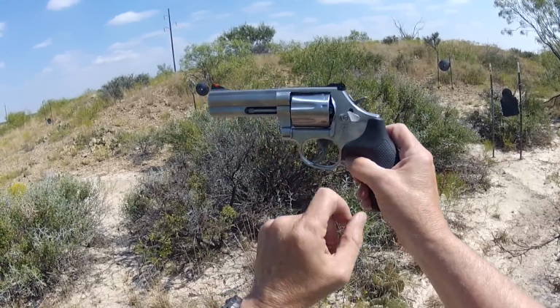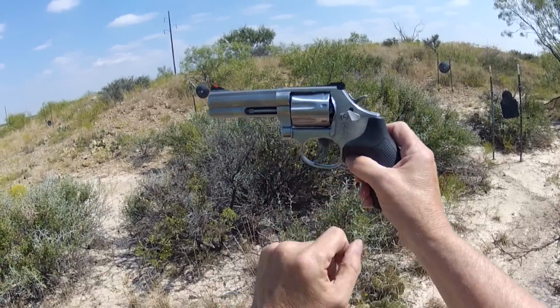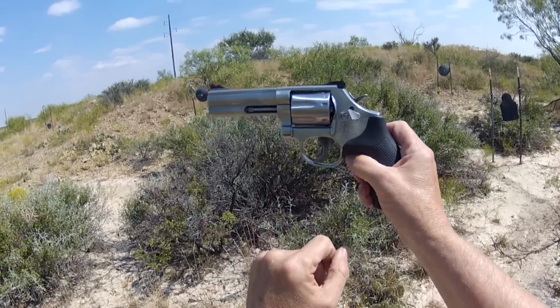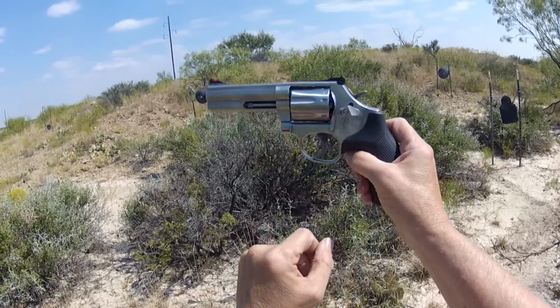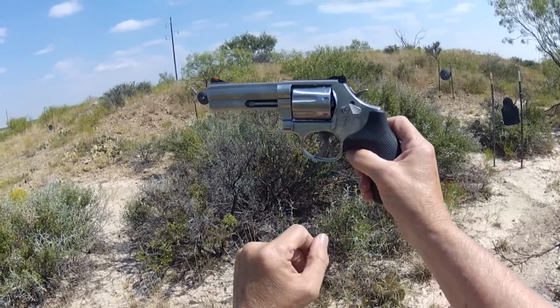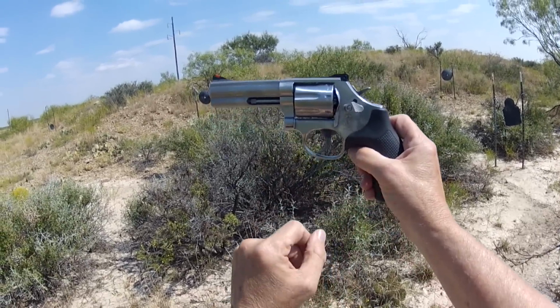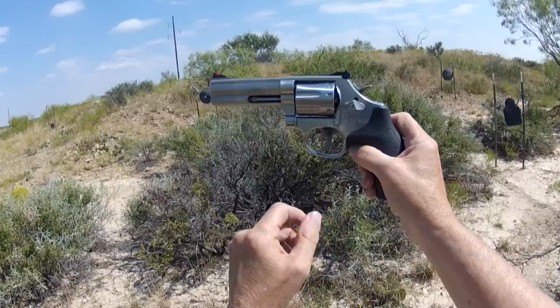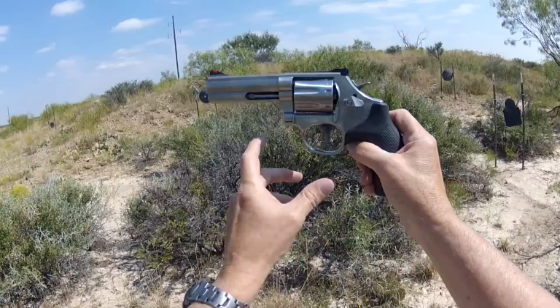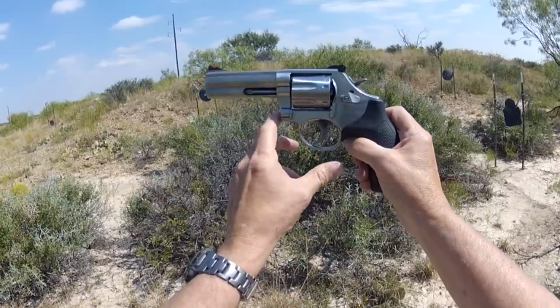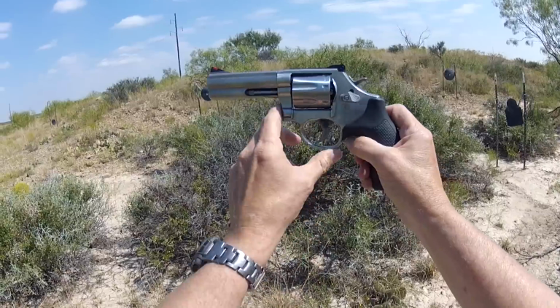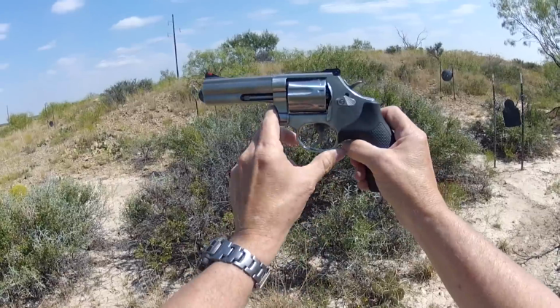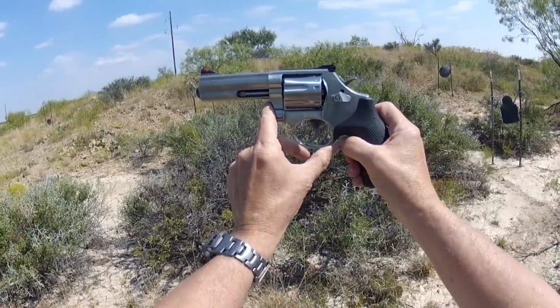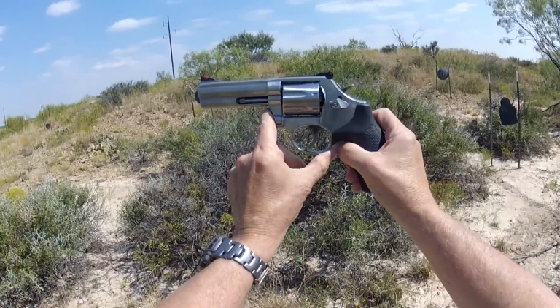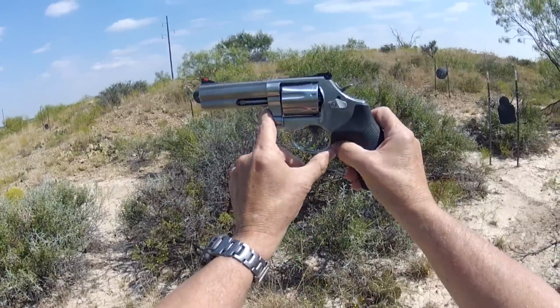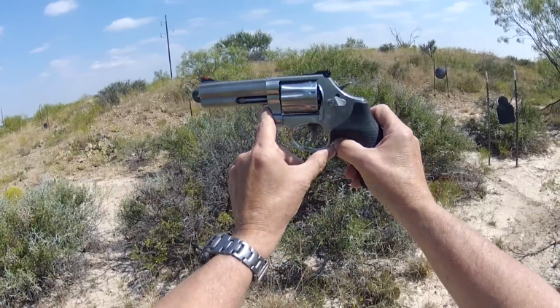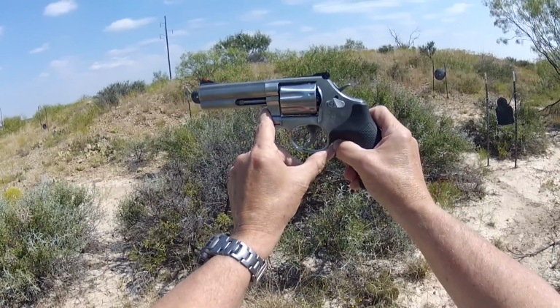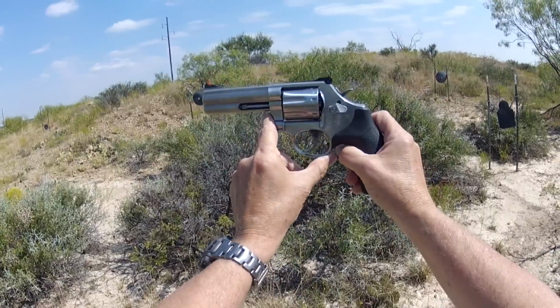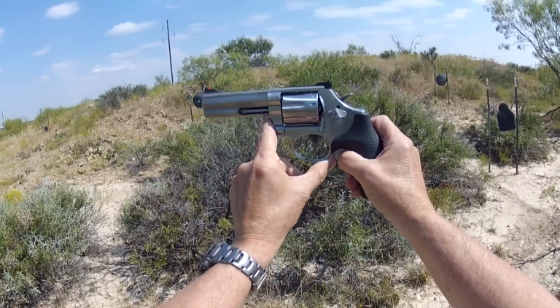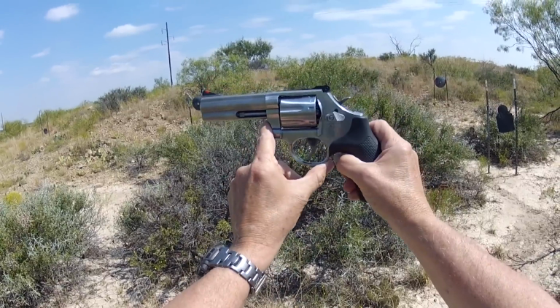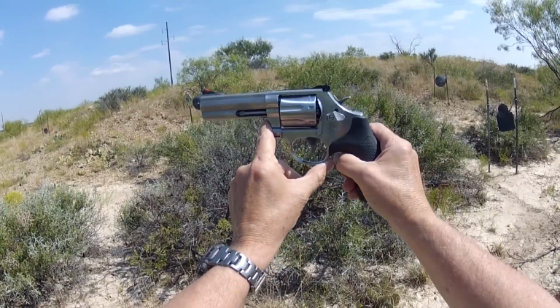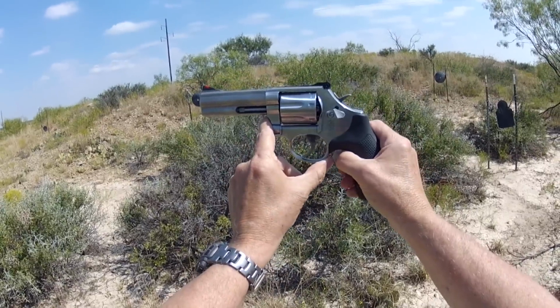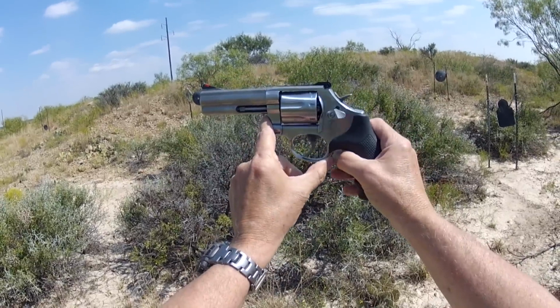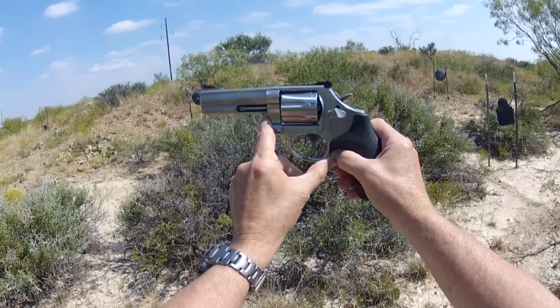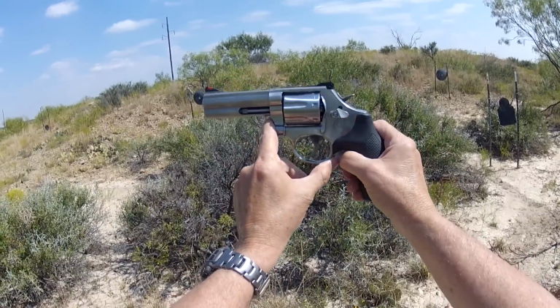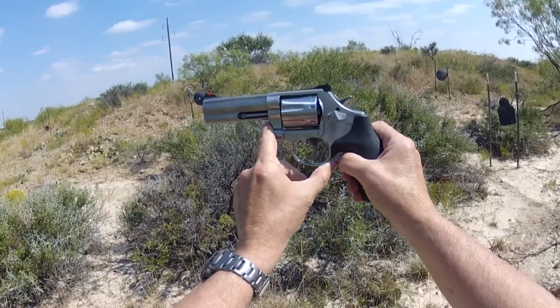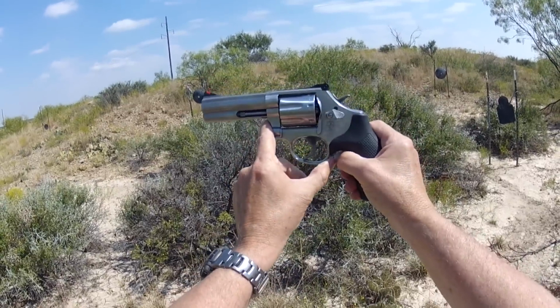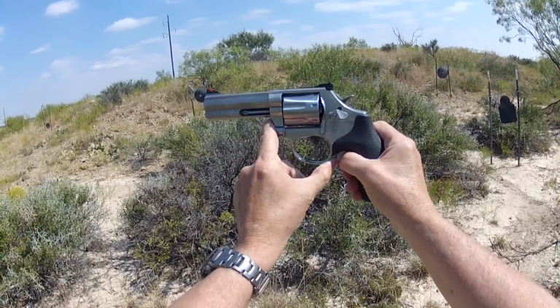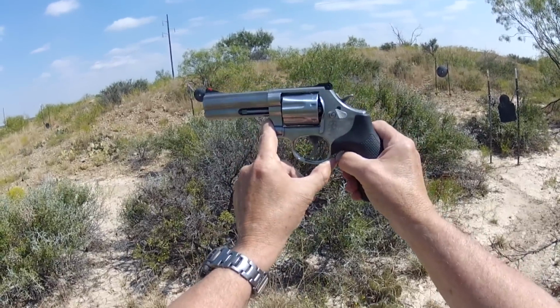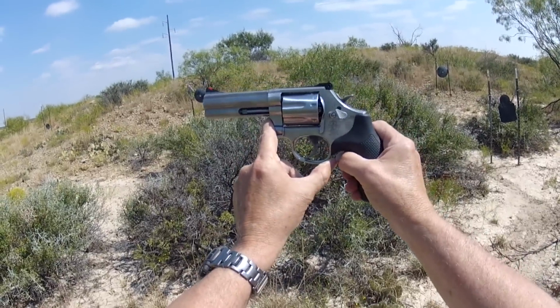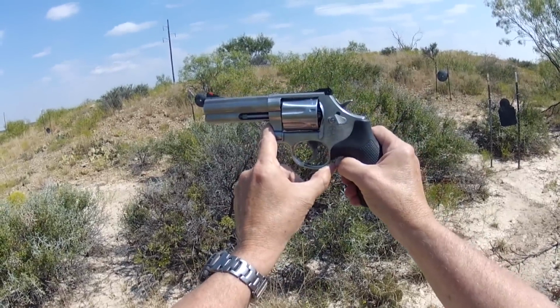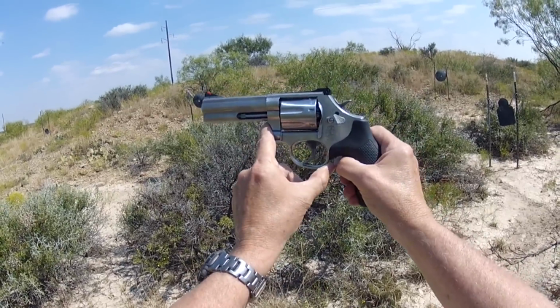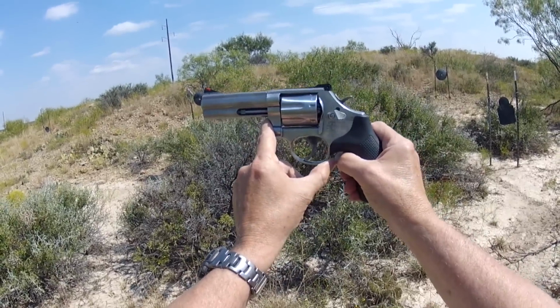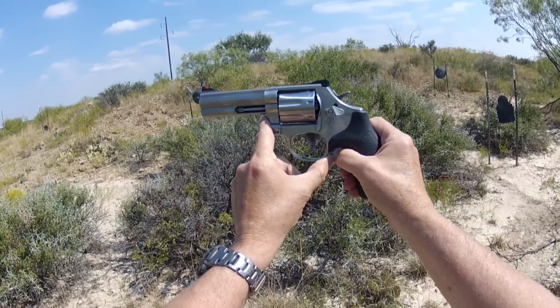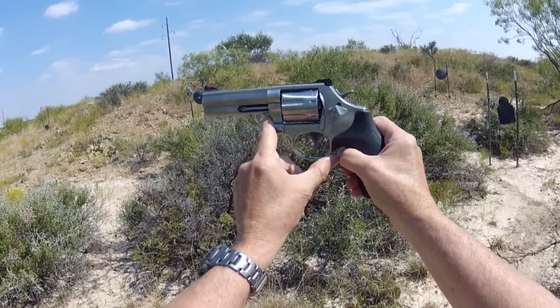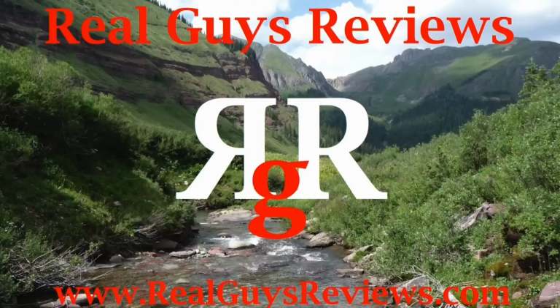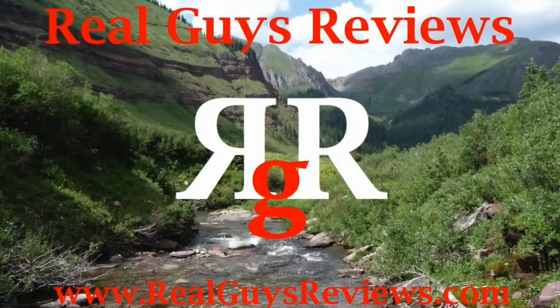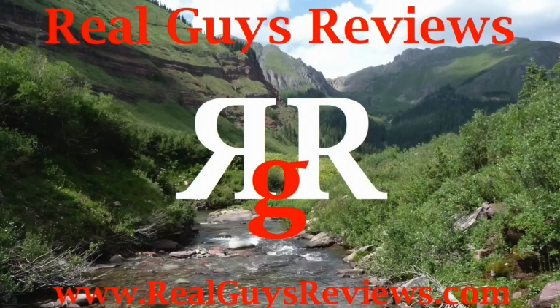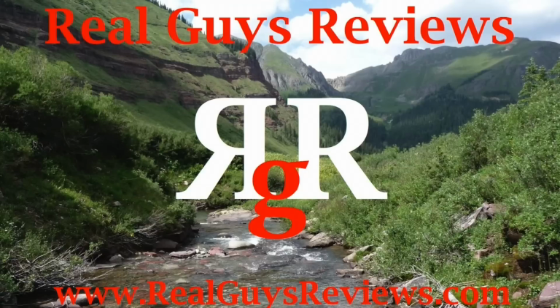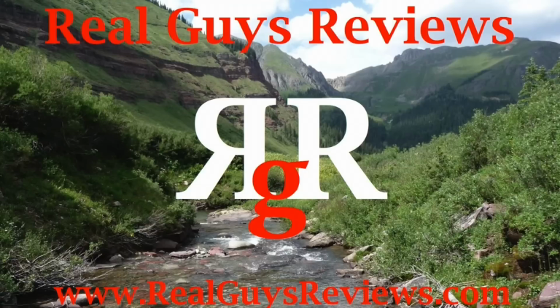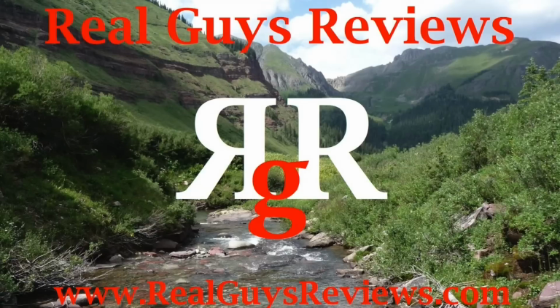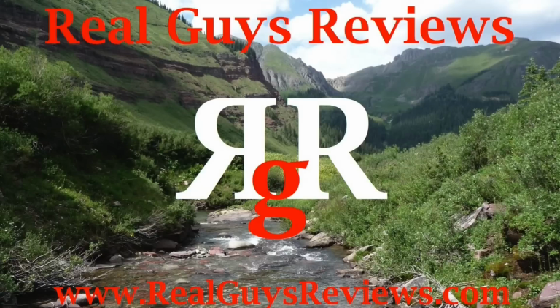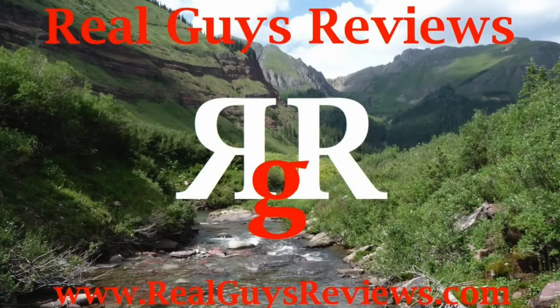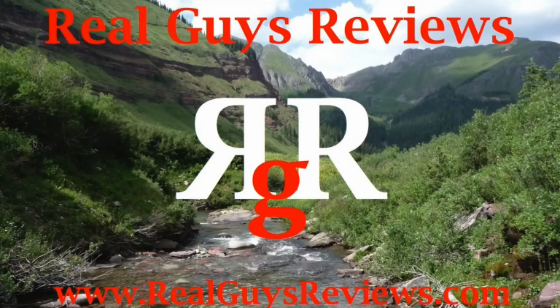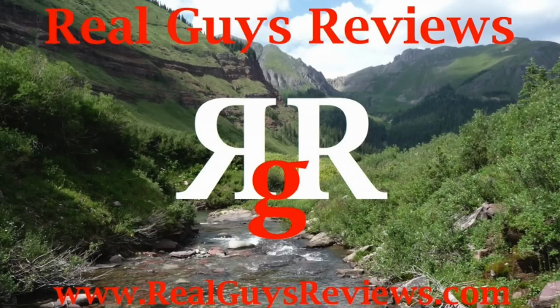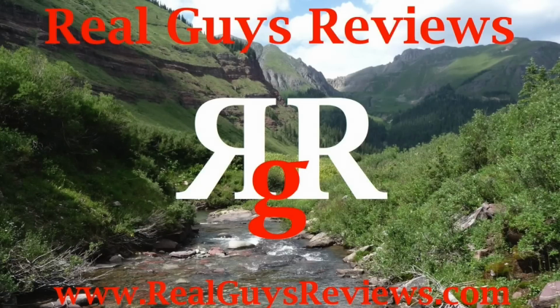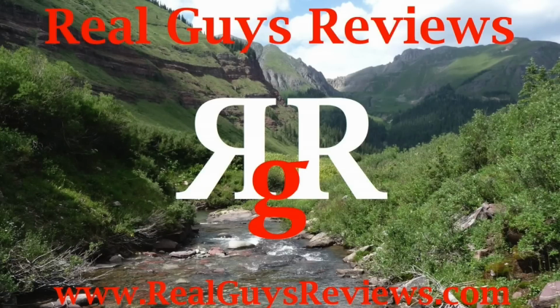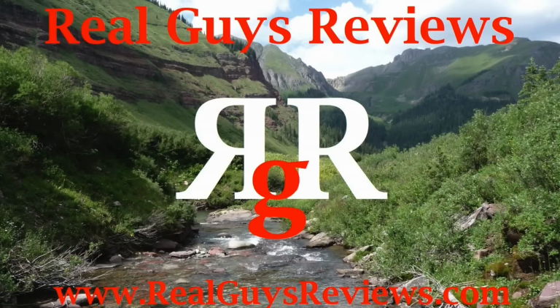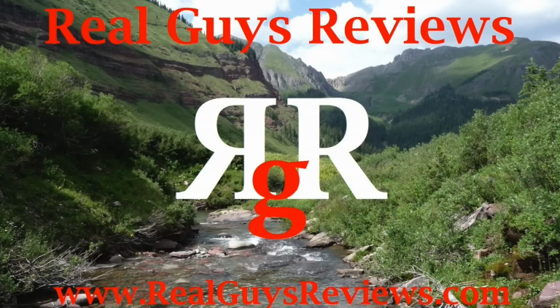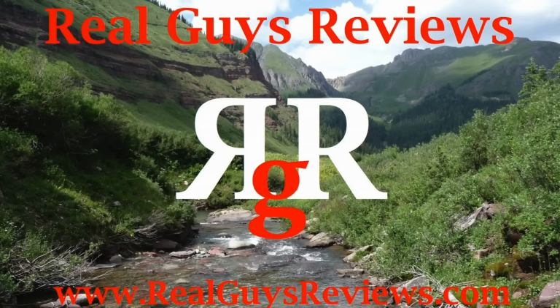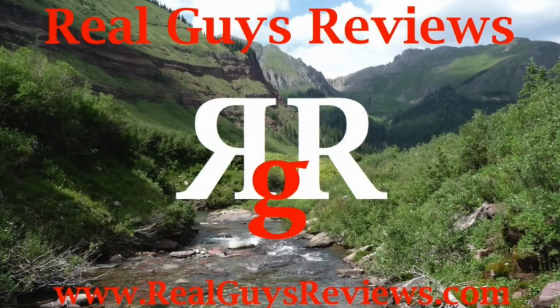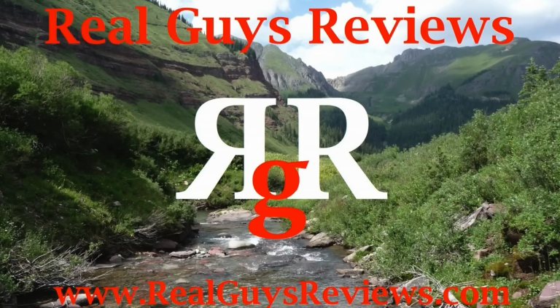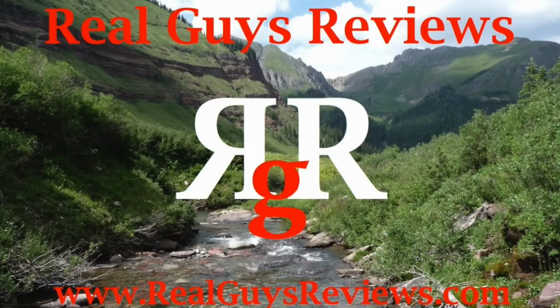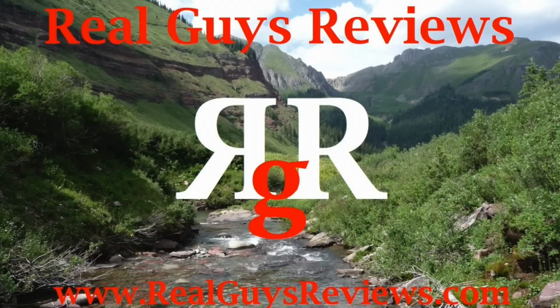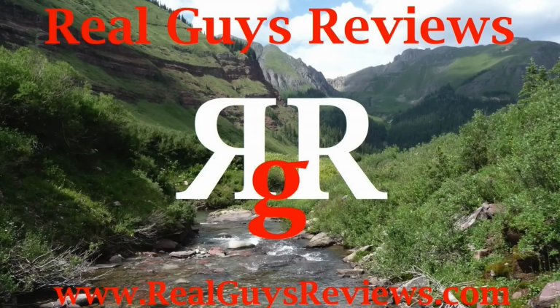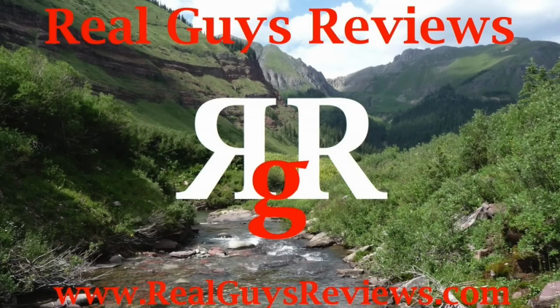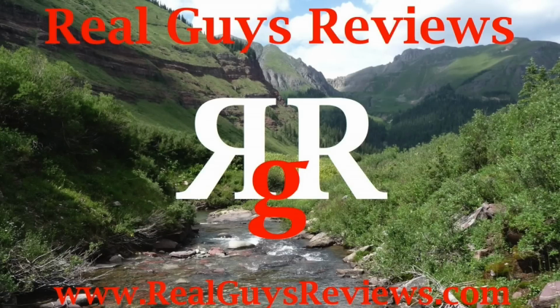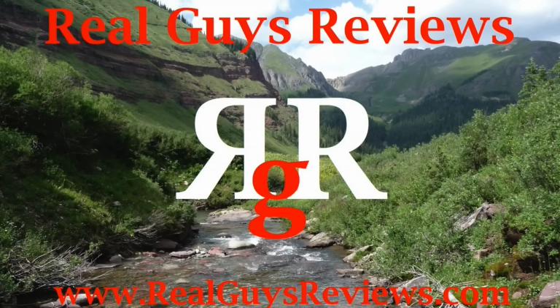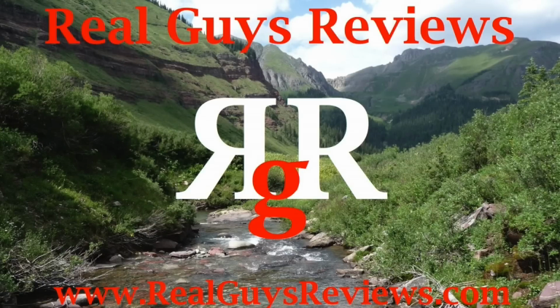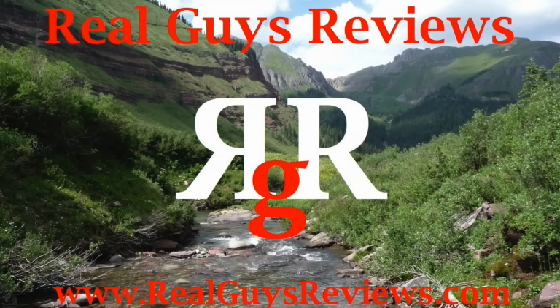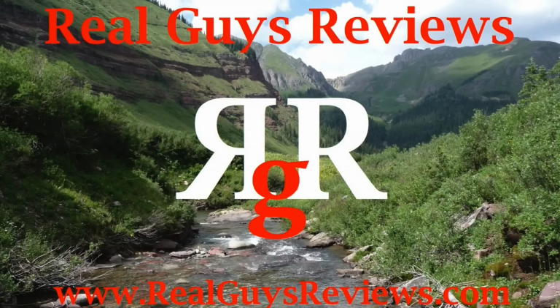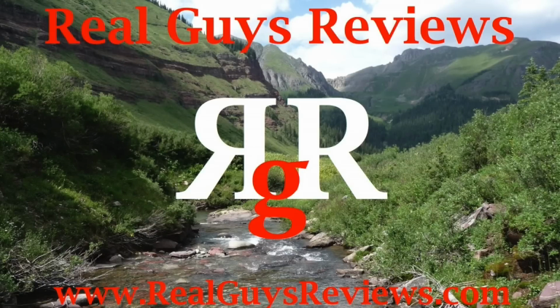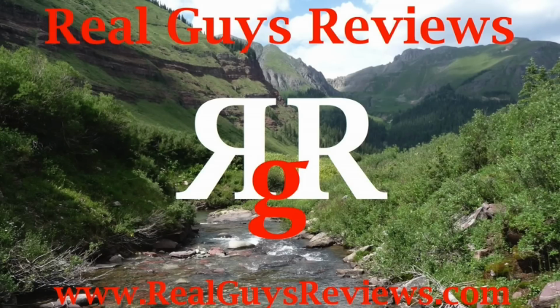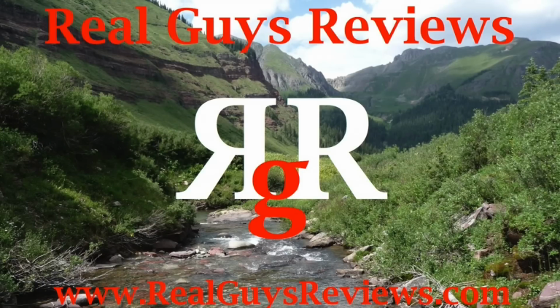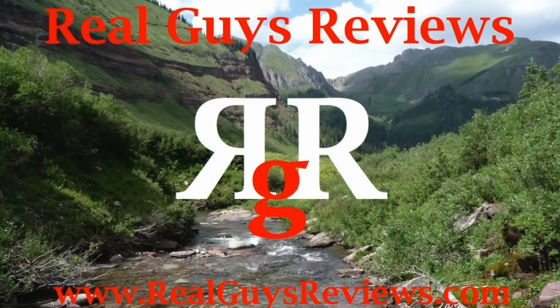Thanks for viewing us here at Real Guys Reviews. We appreciate it. Hope to see you around.